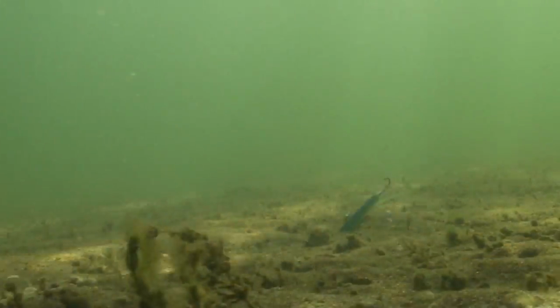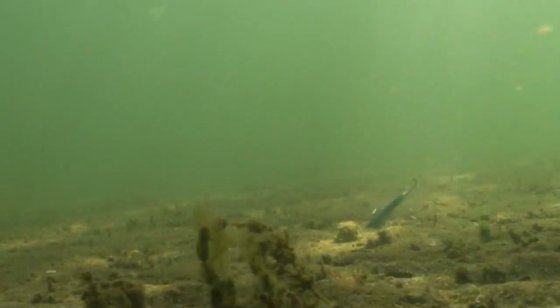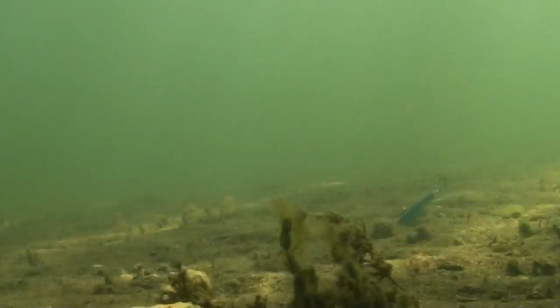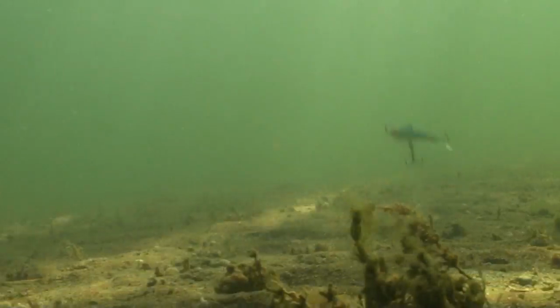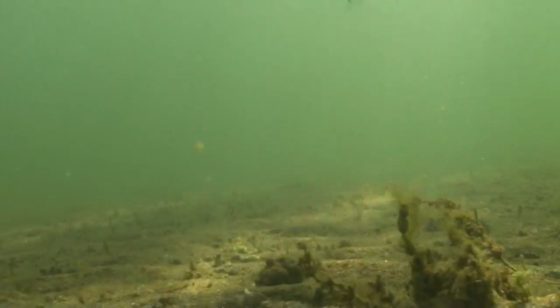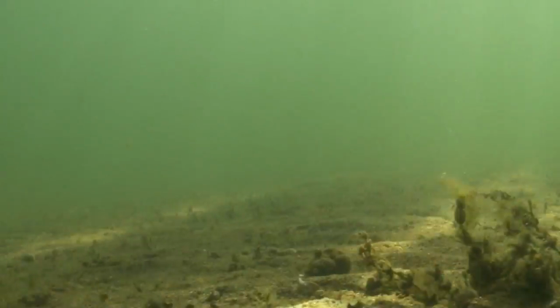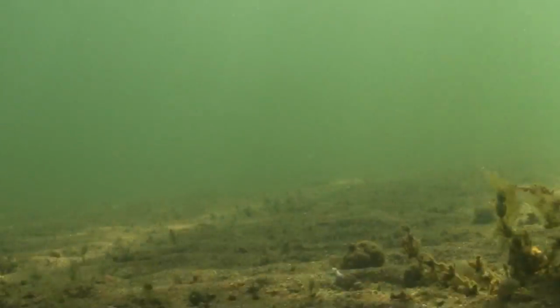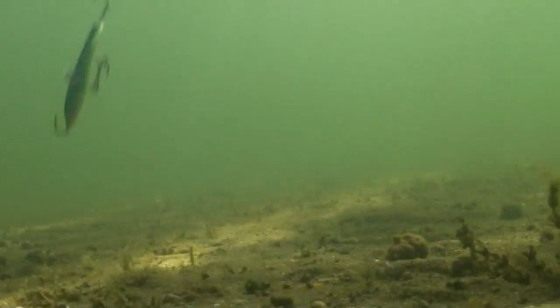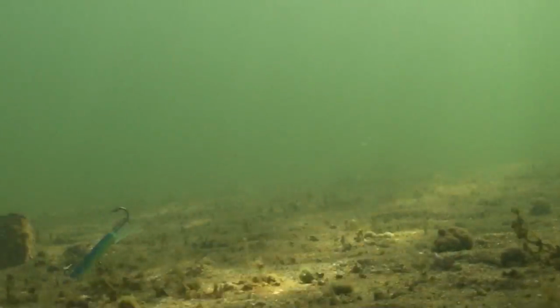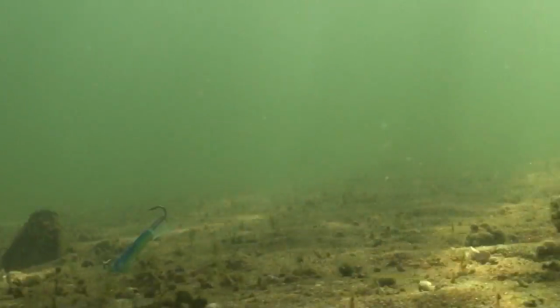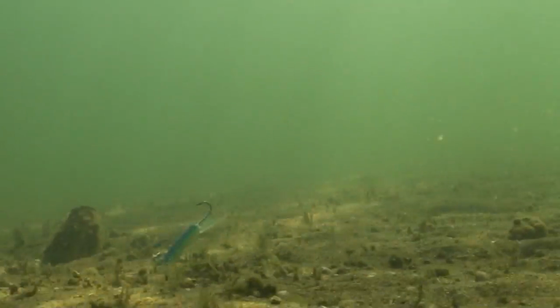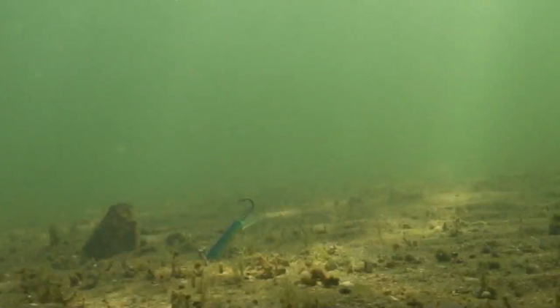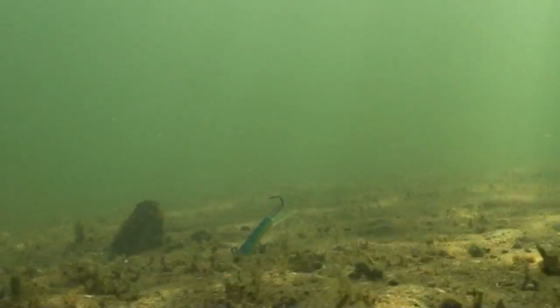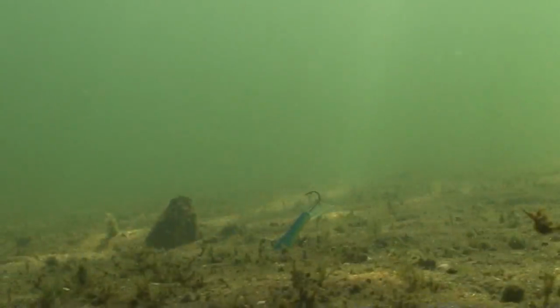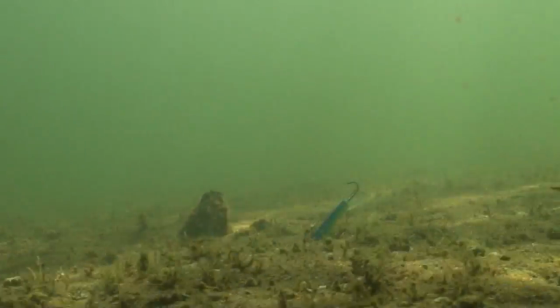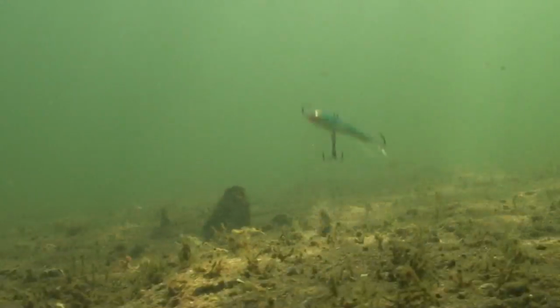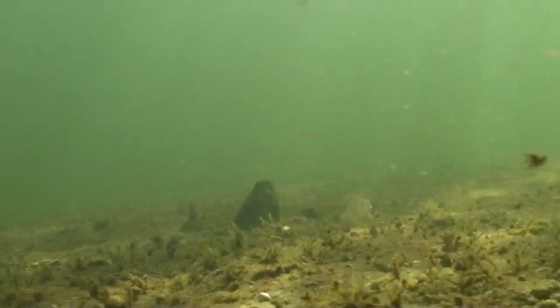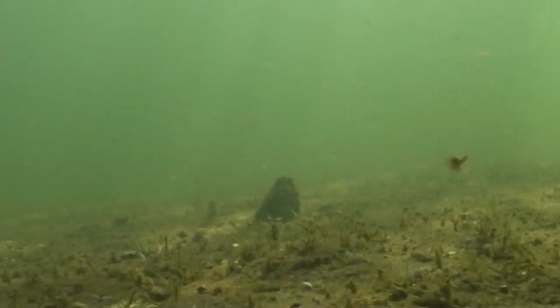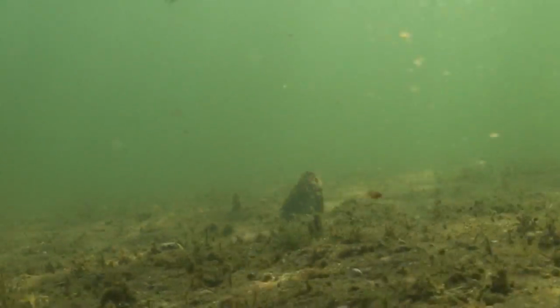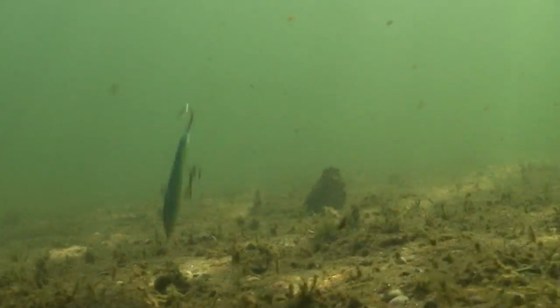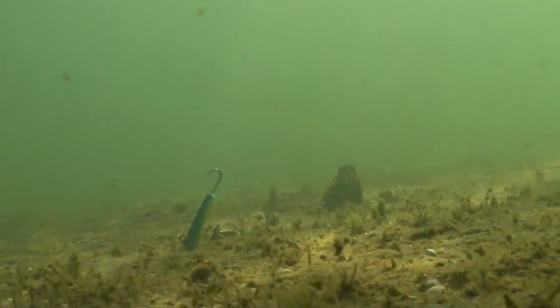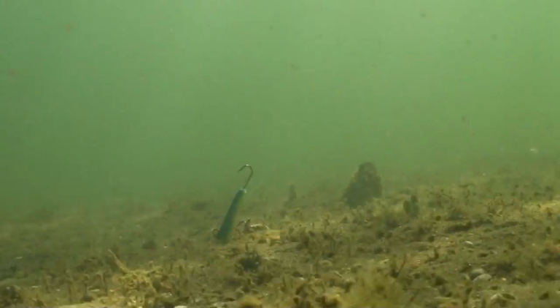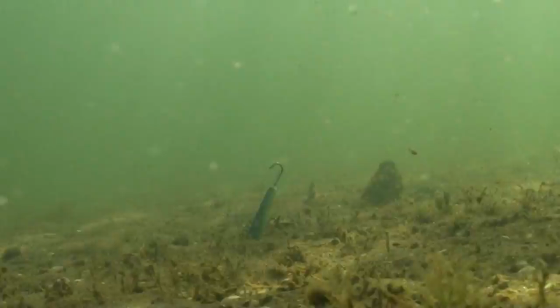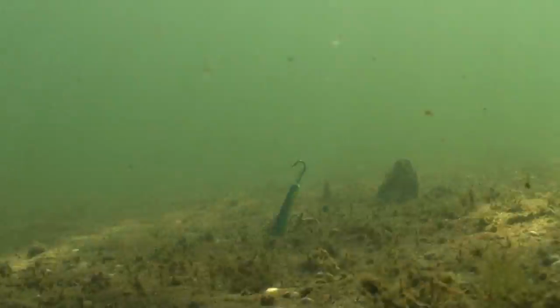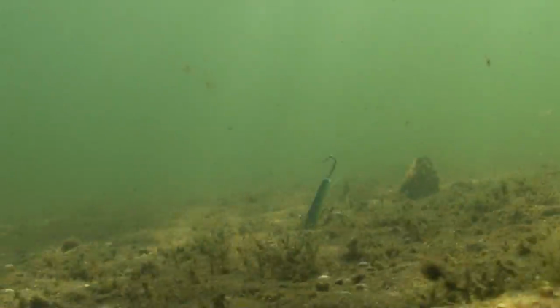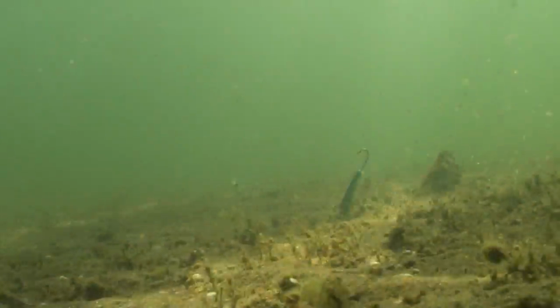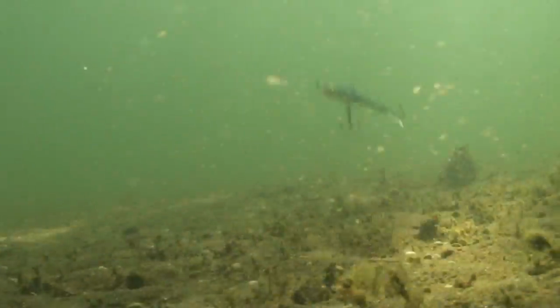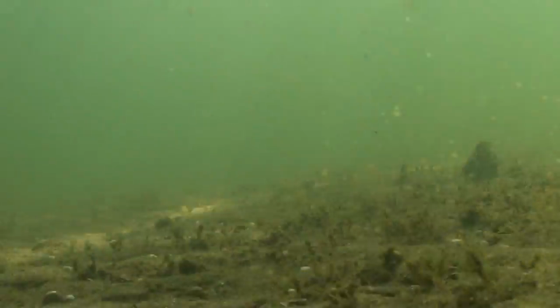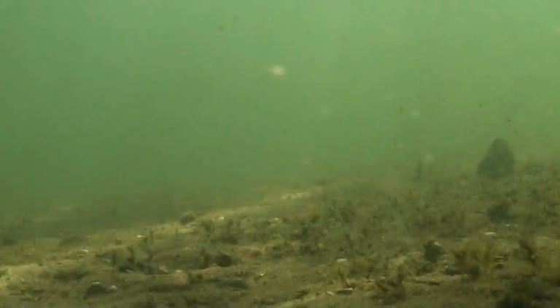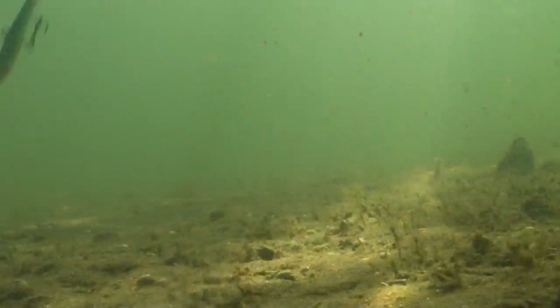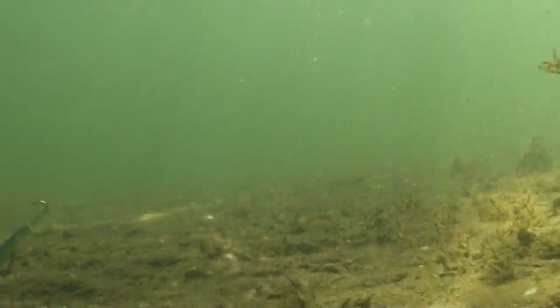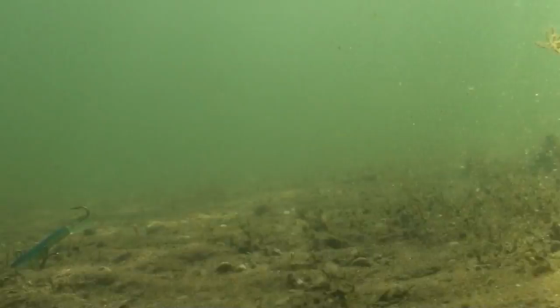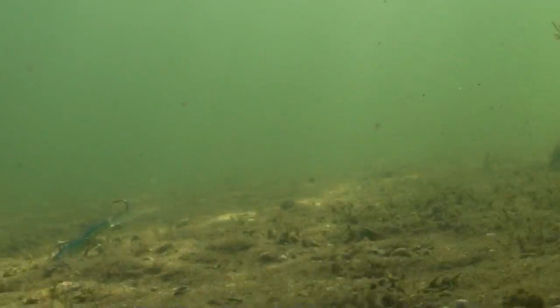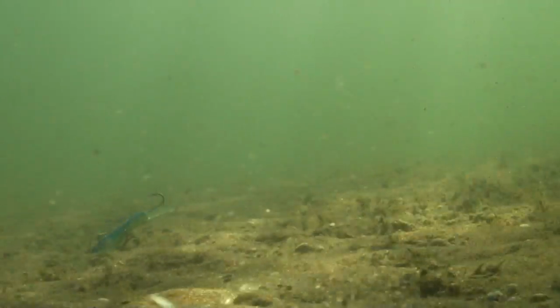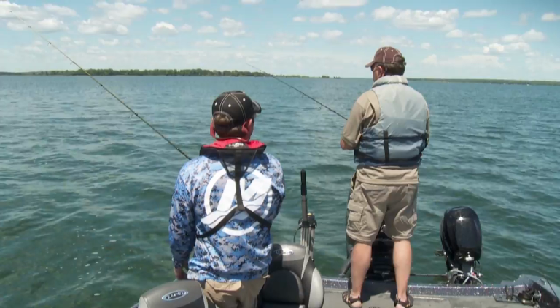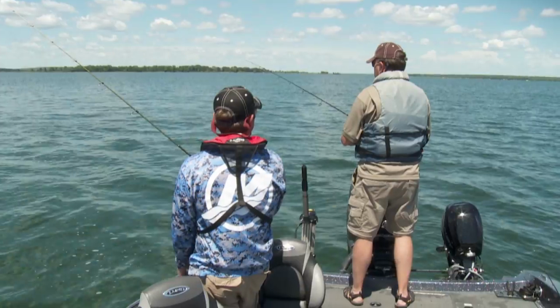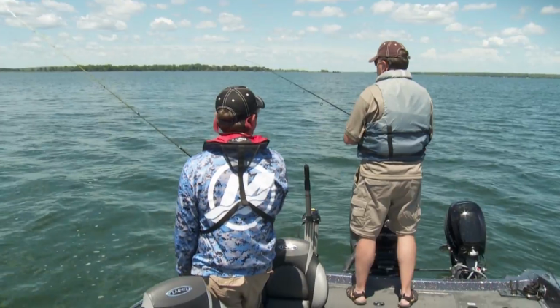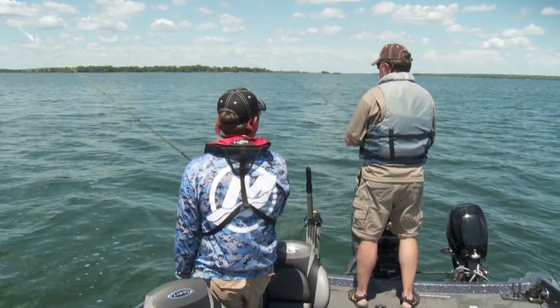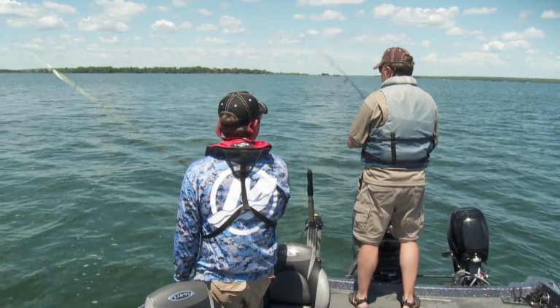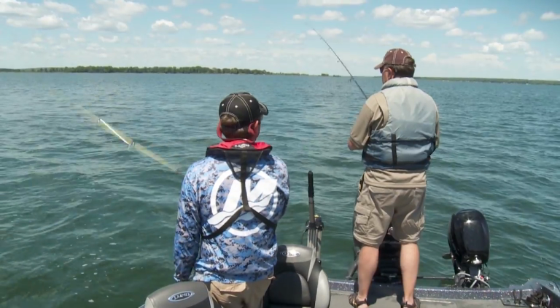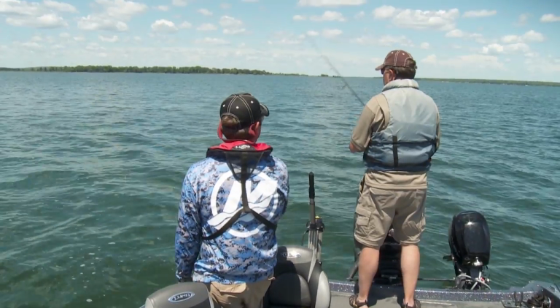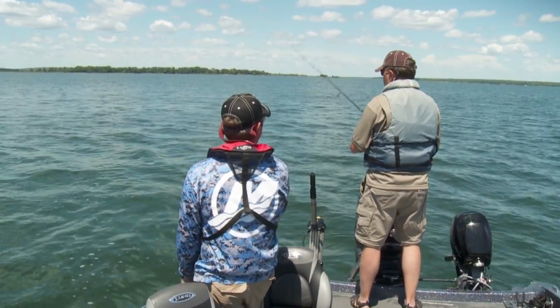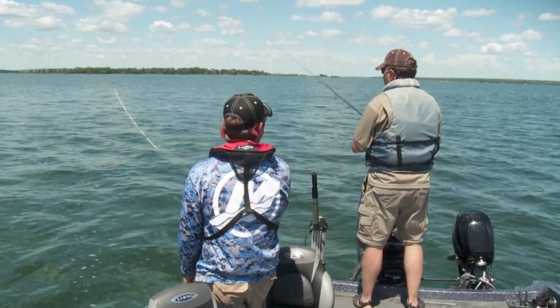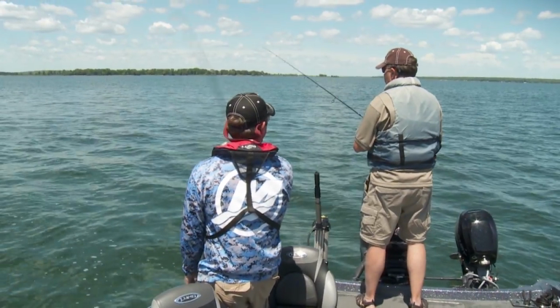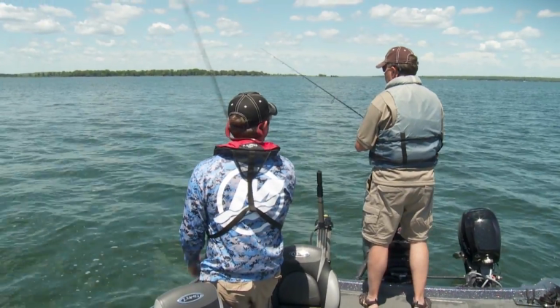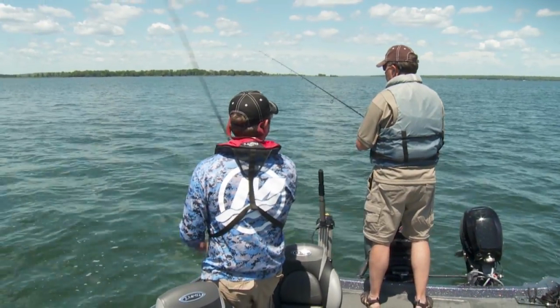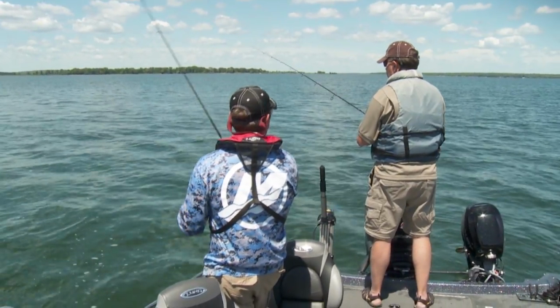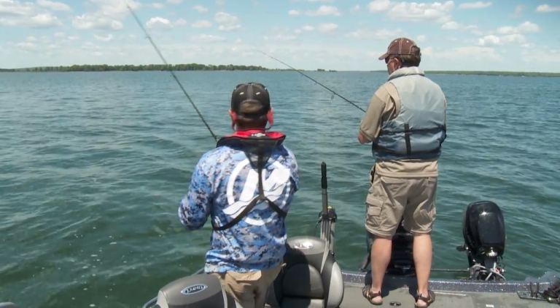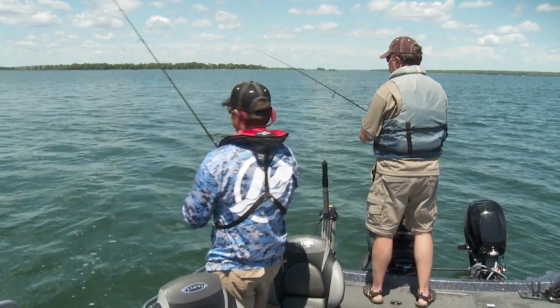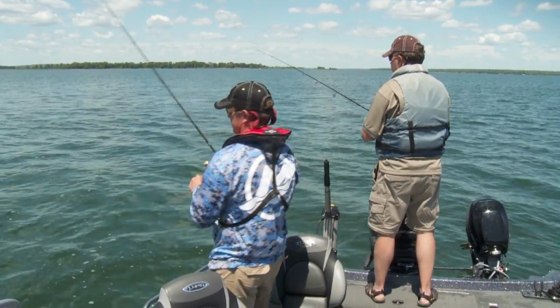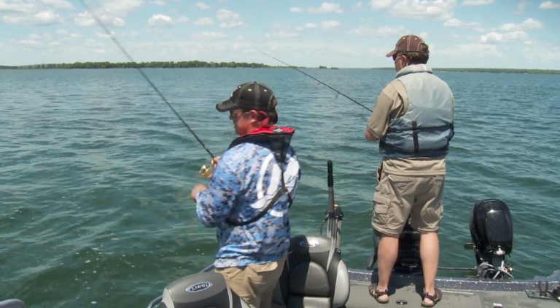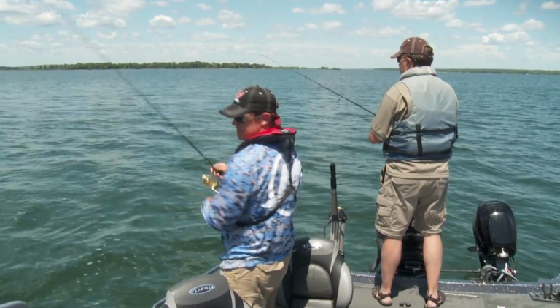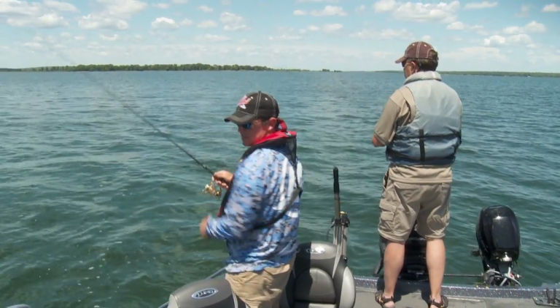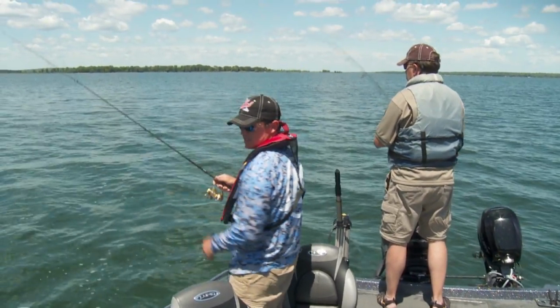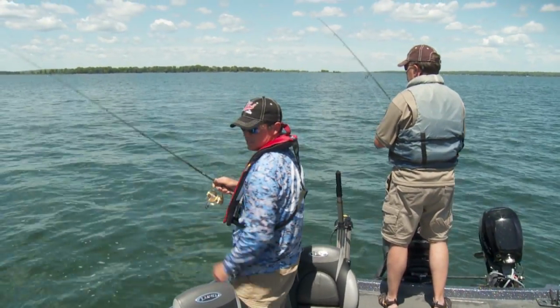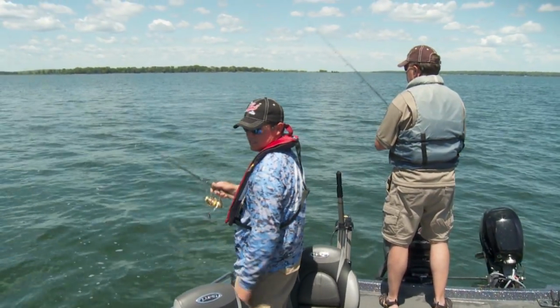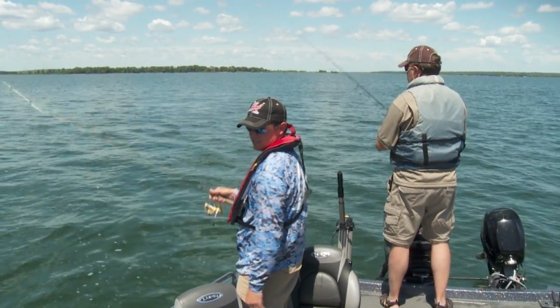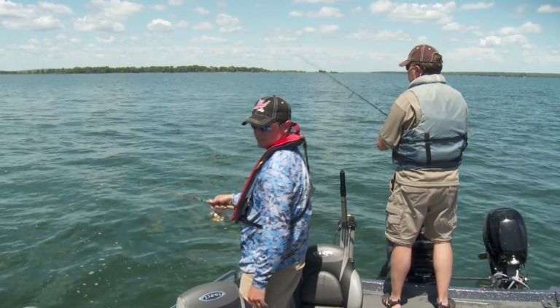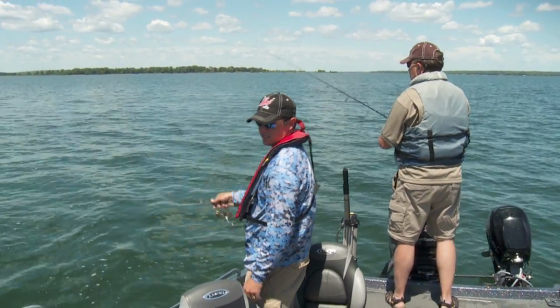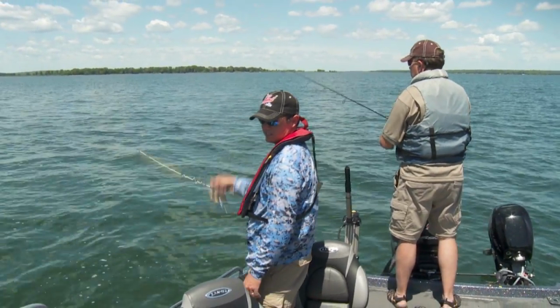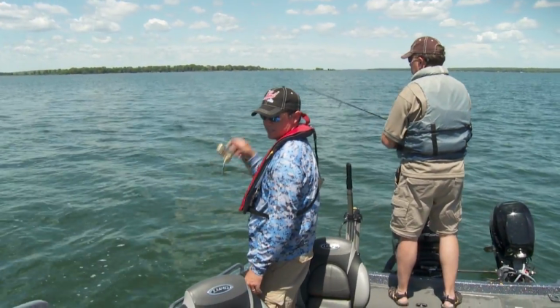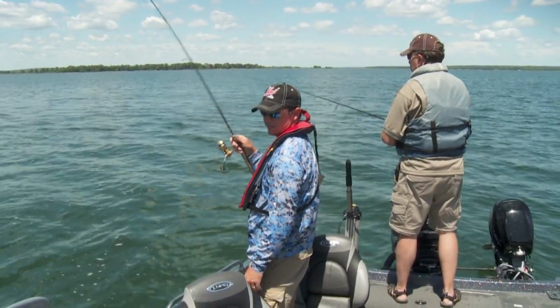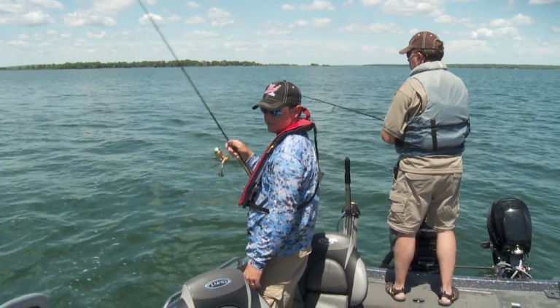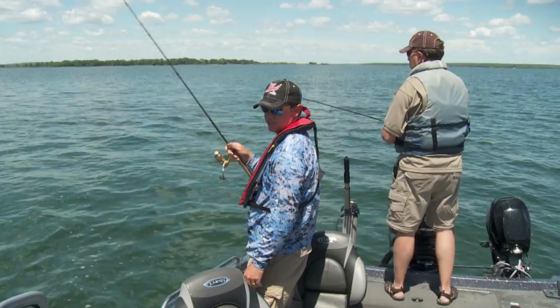A little twitch. Go two casts, you don't get one — you're not gonna bite. It's that efficient.